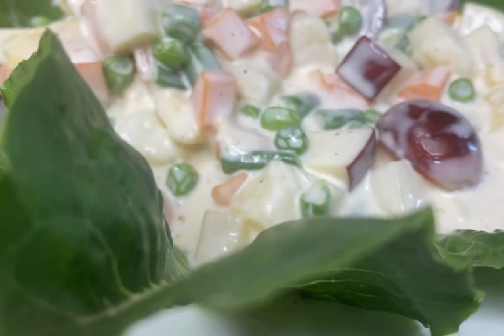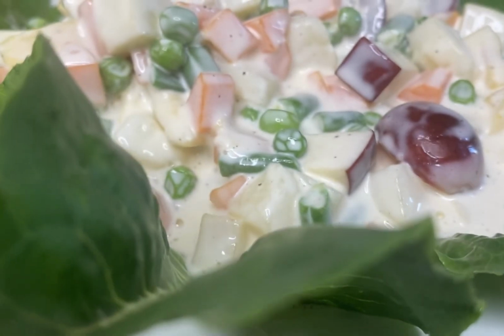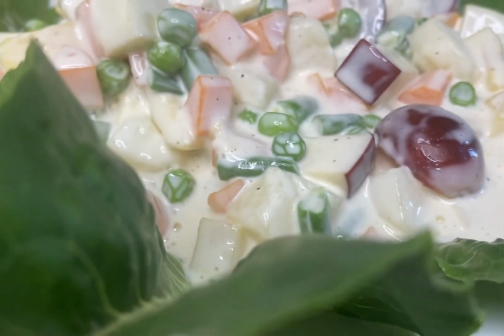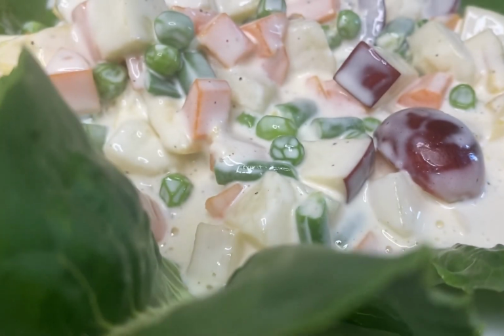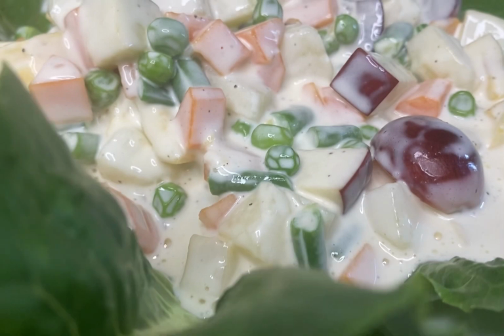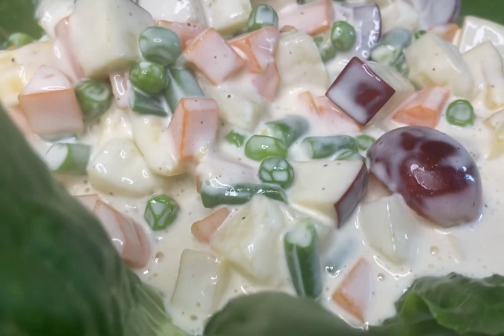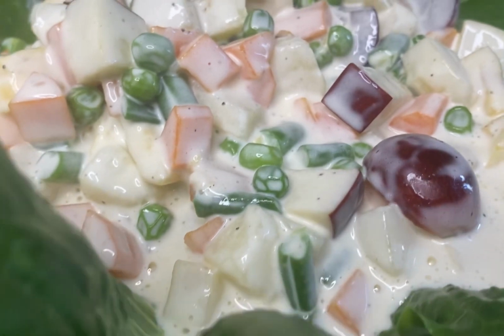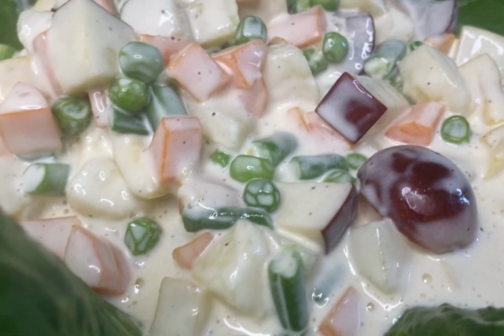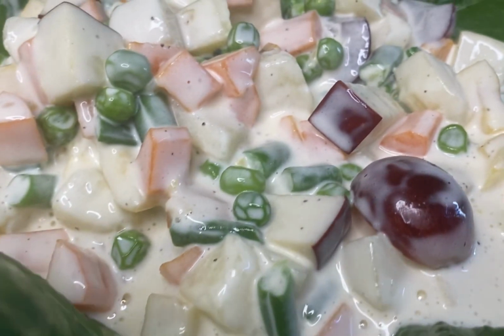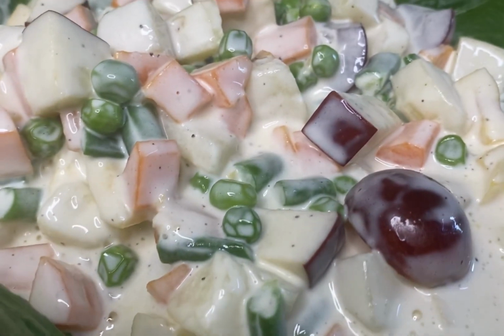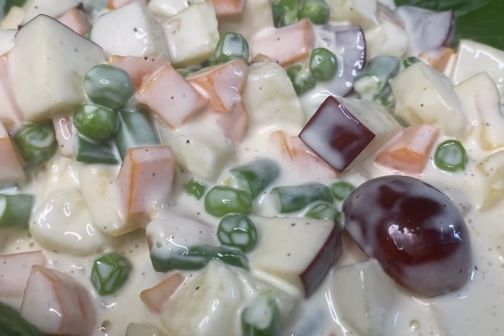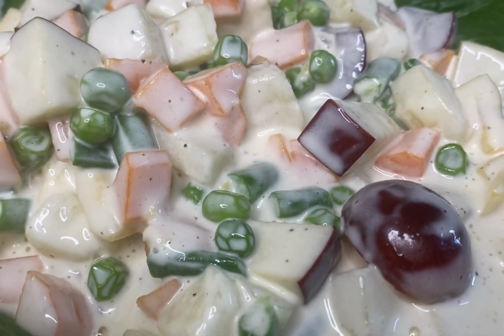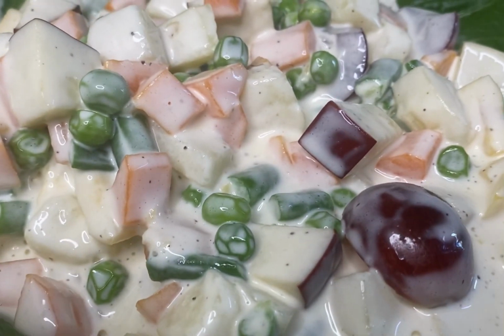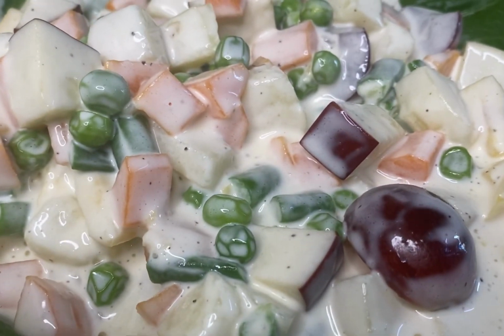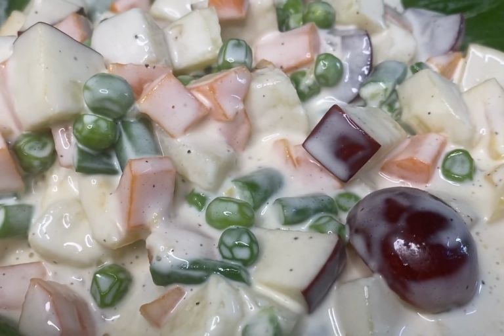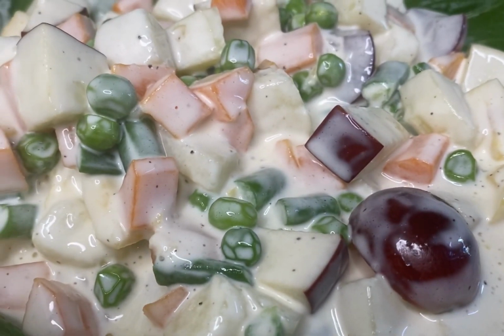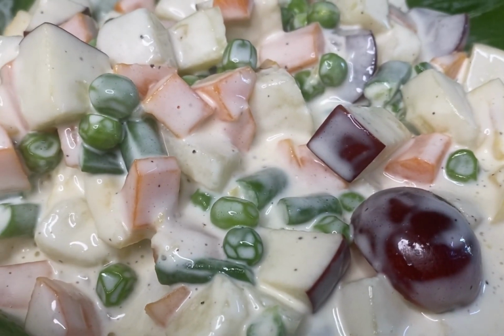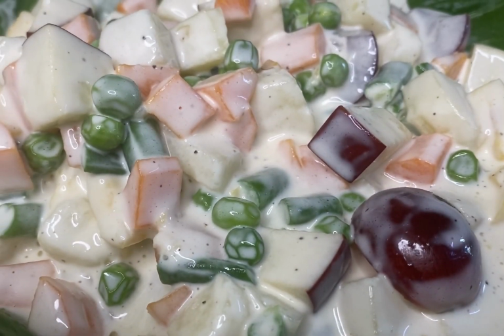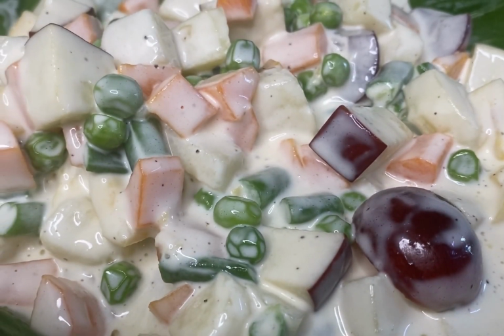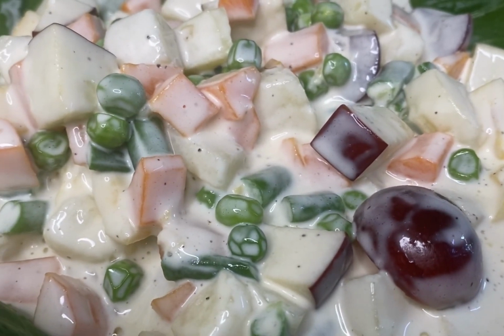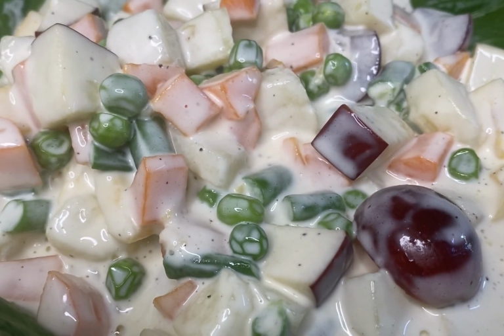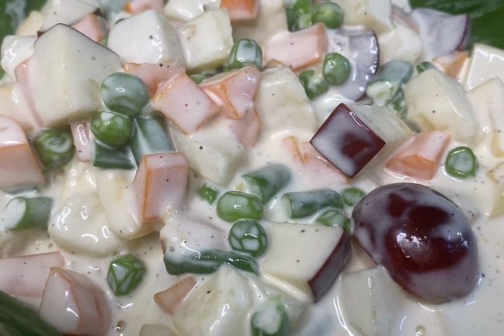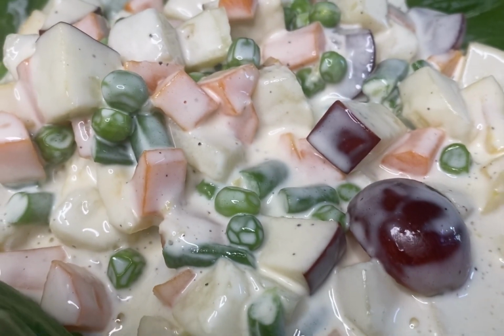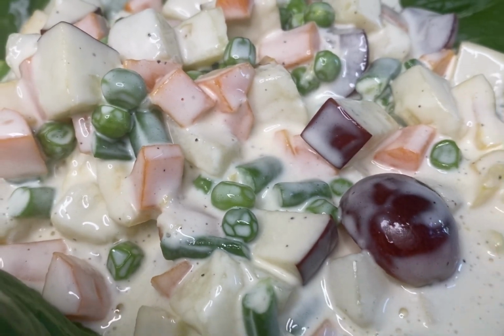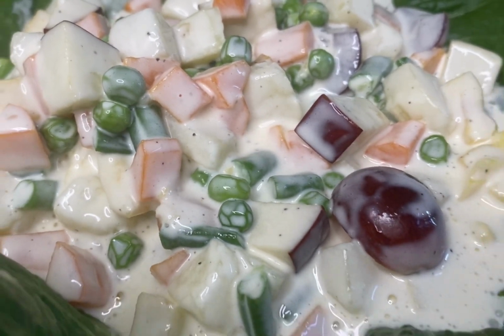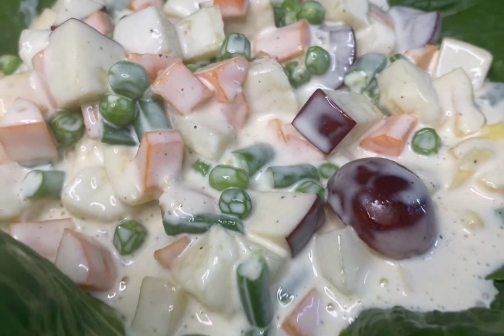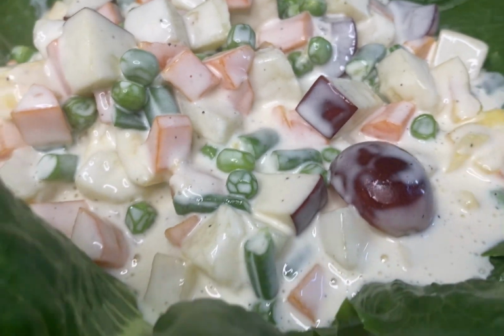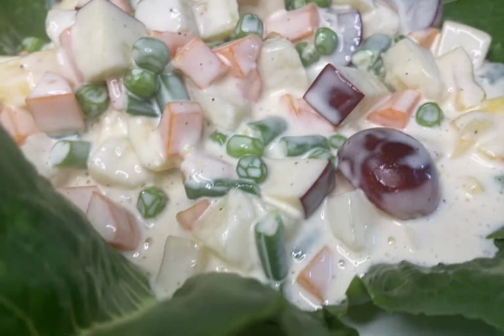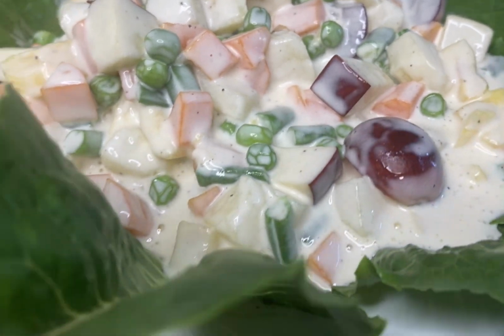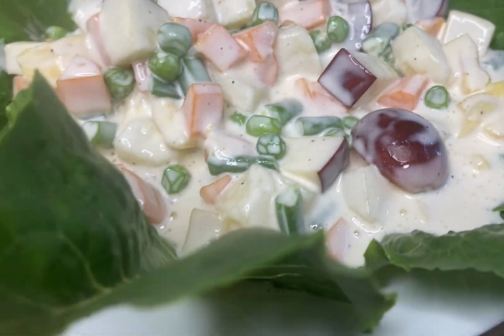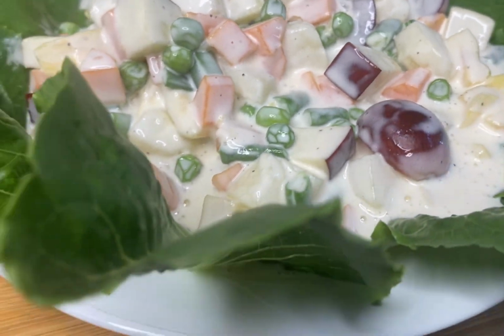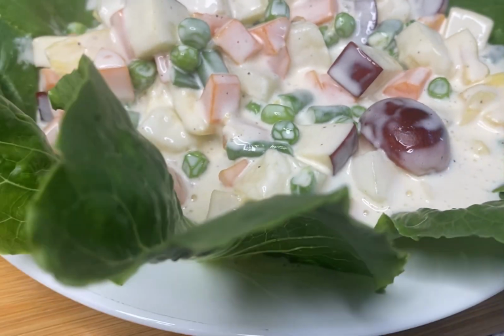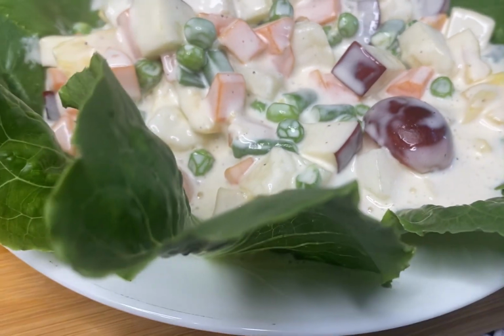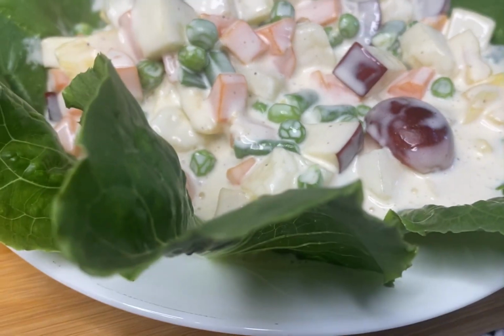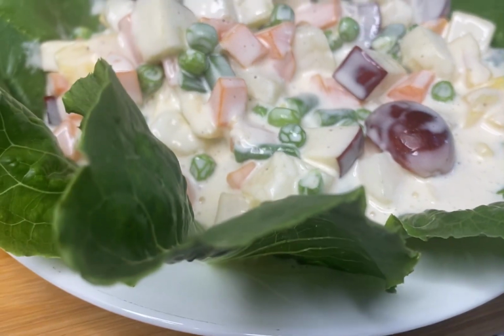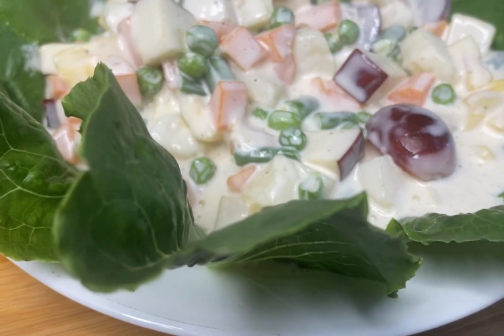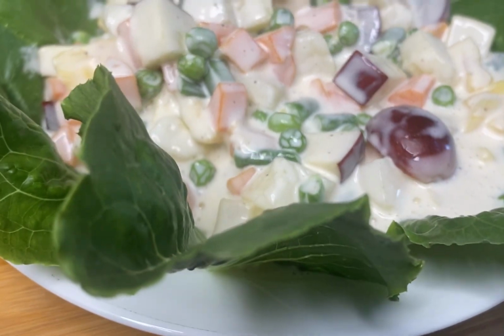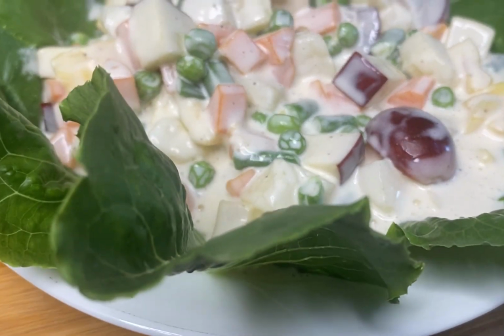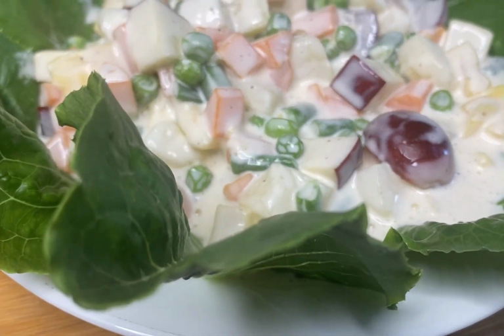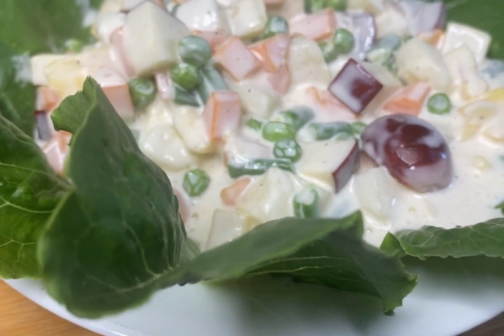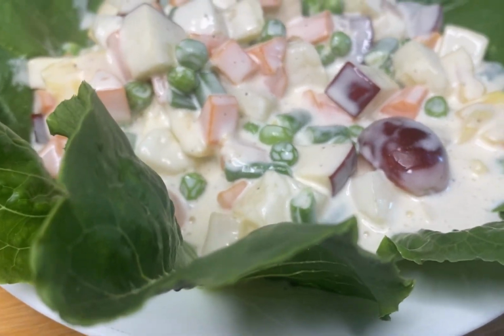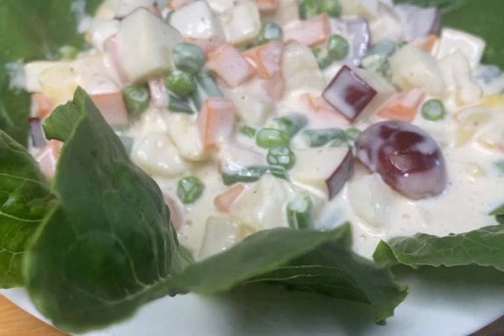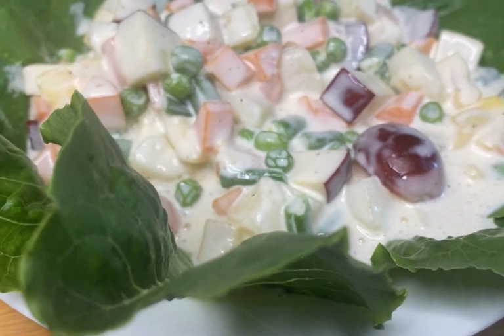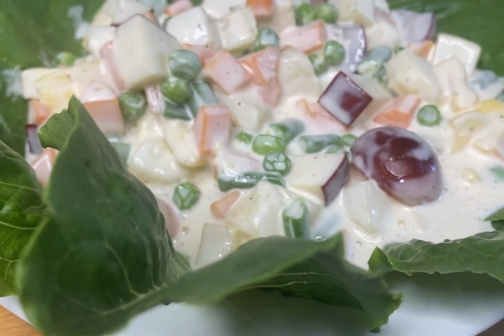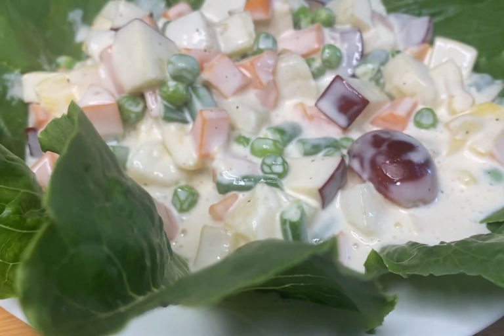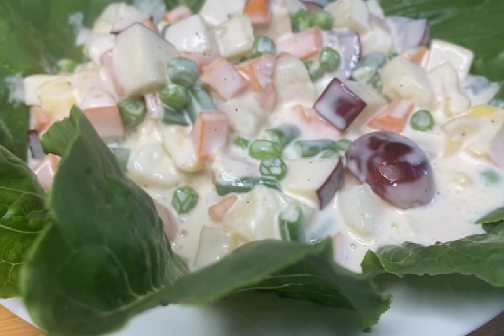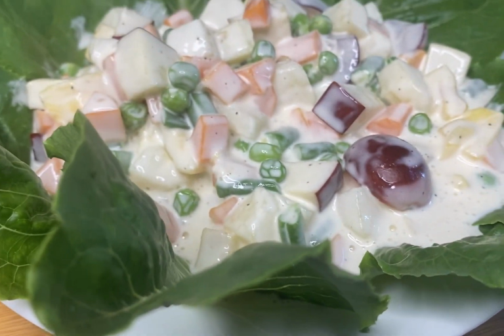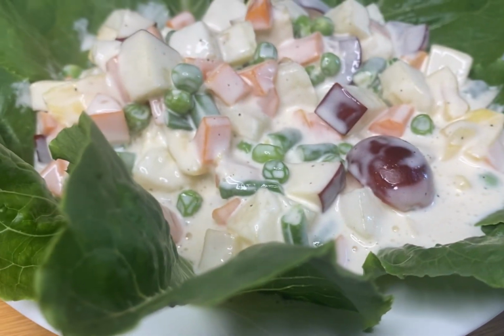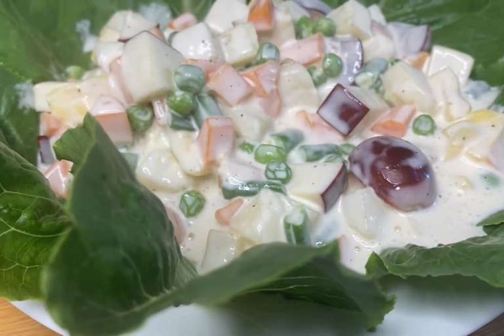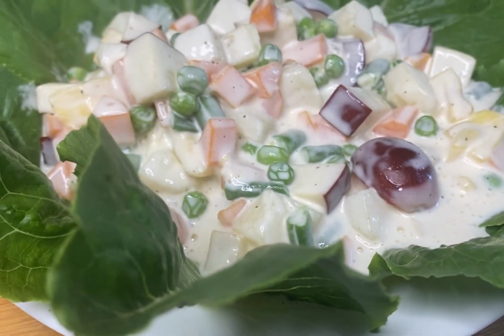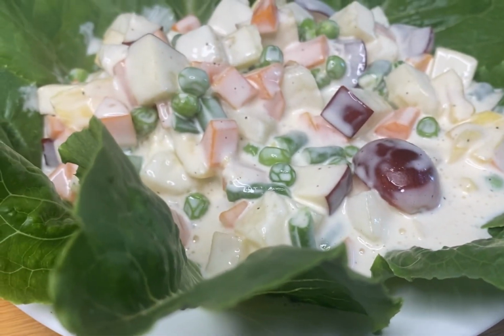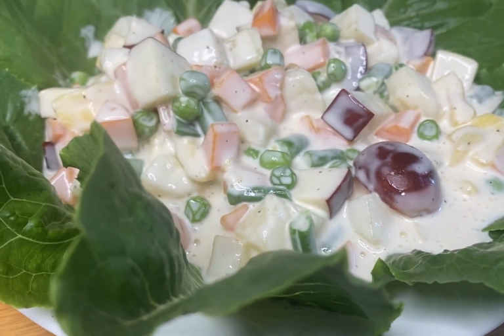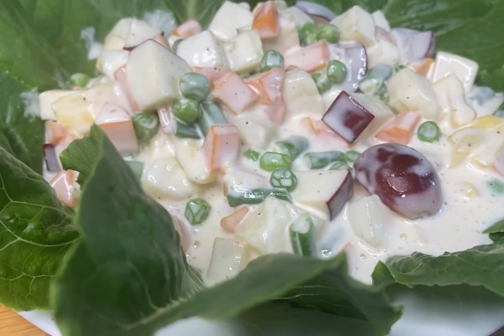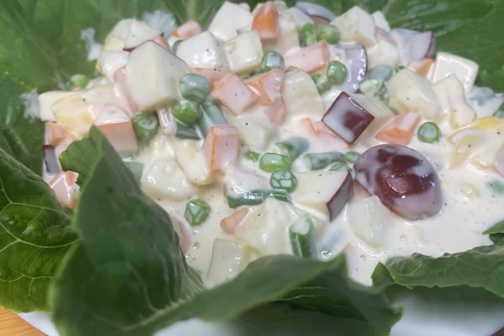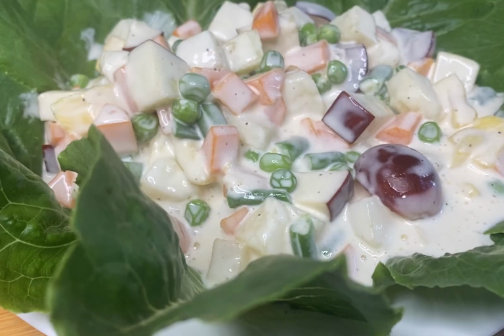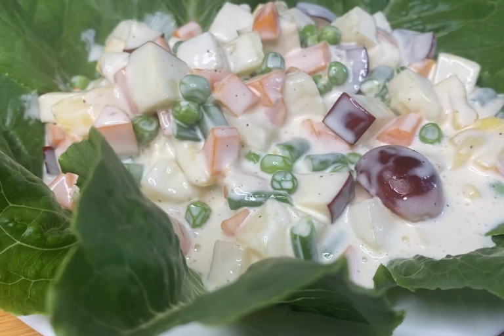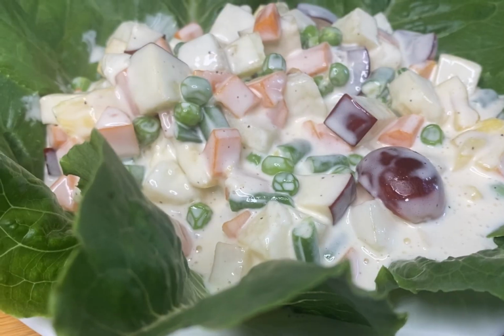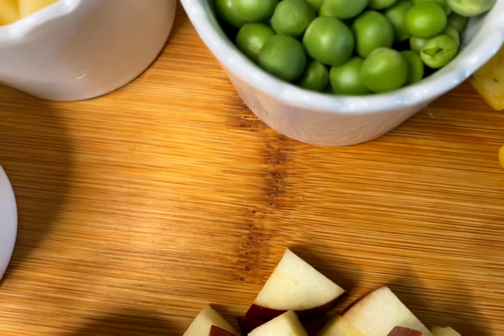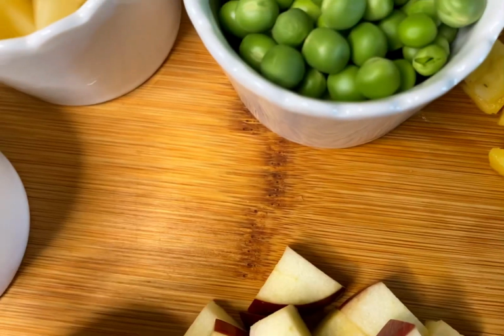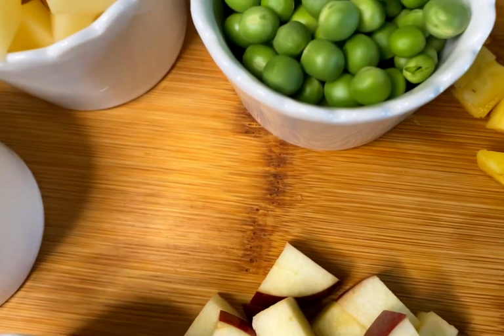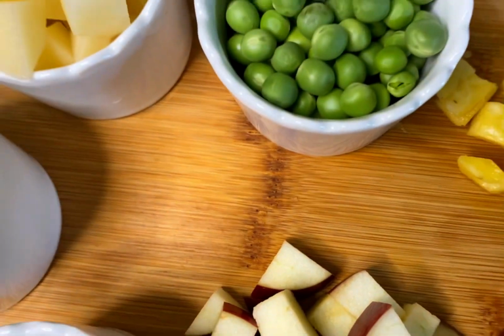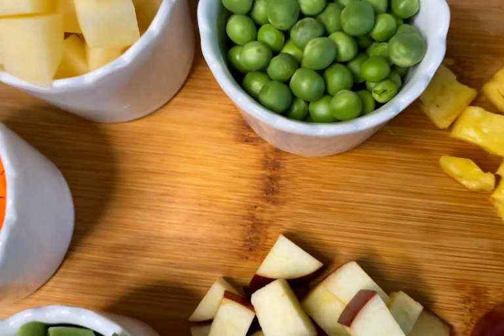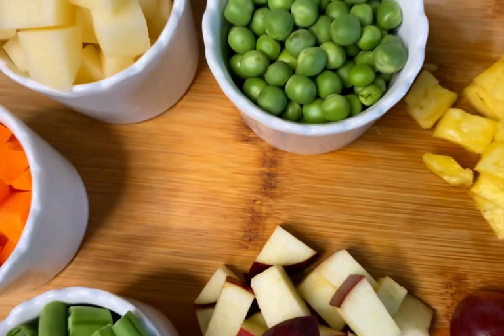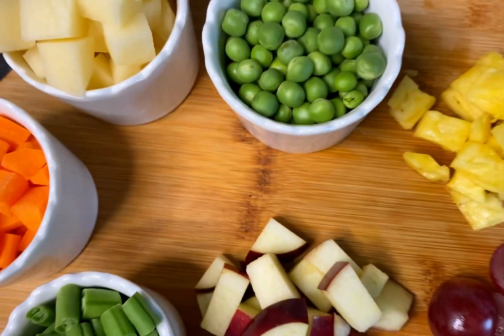Hello friends, welcome back to my channel Cook with Rabia Beg. Today we will make Russian salad, so let's see what we need to make Russian salad.